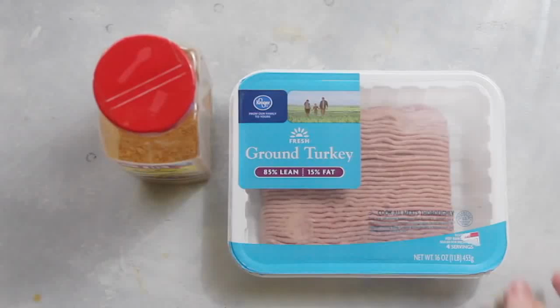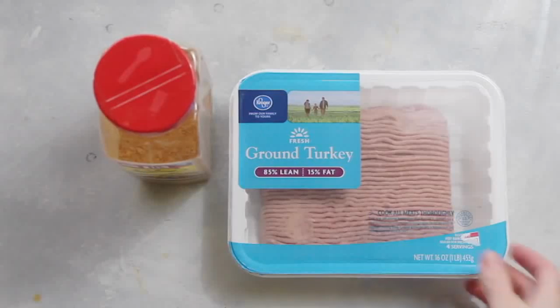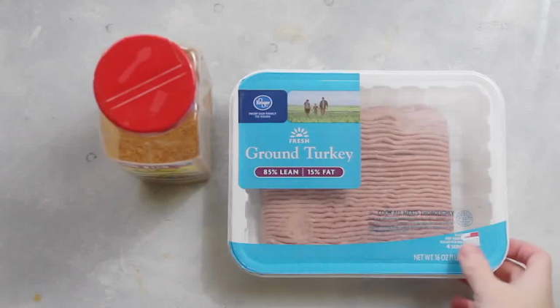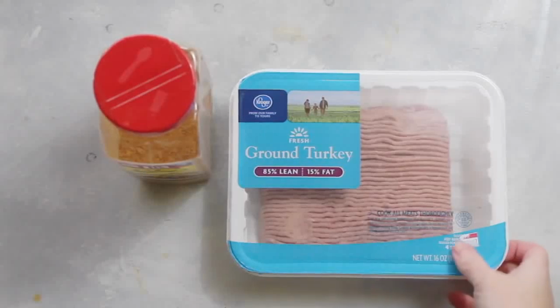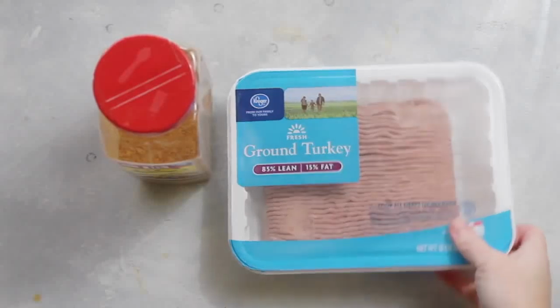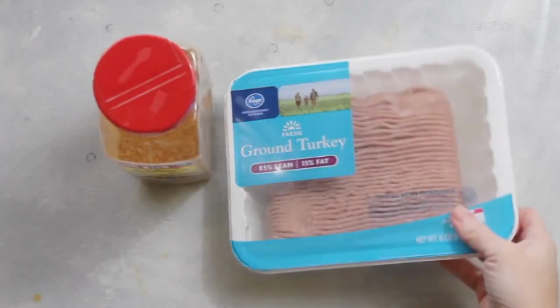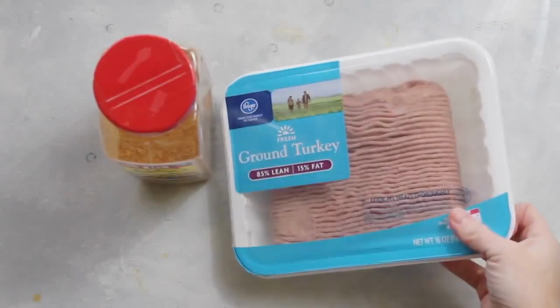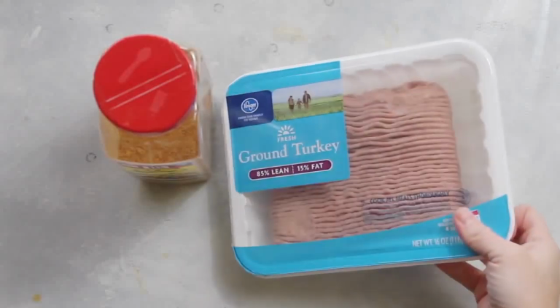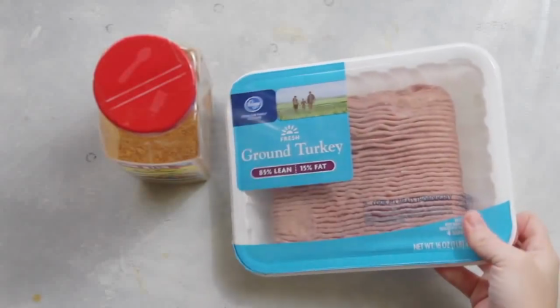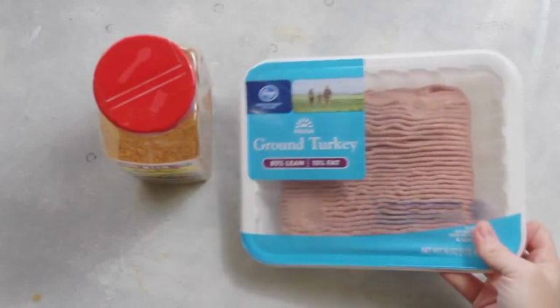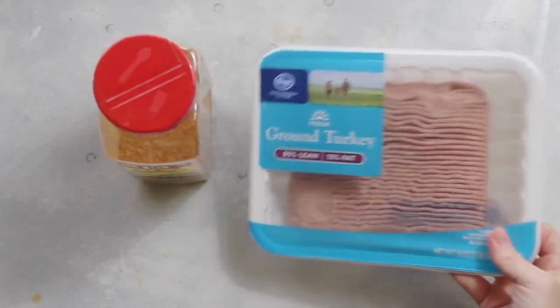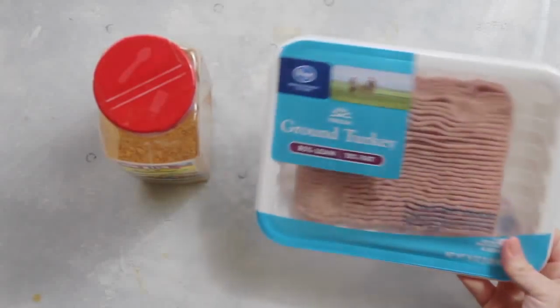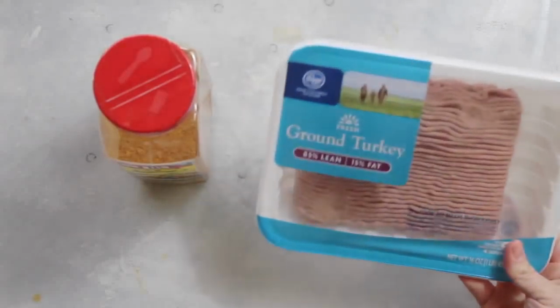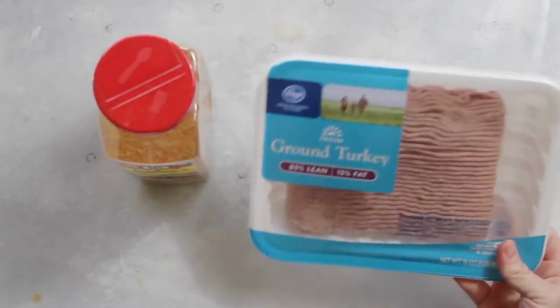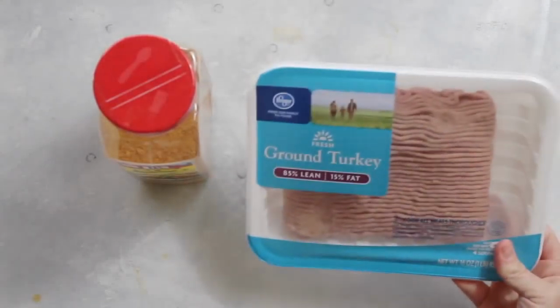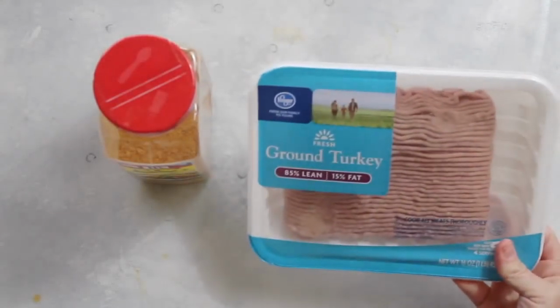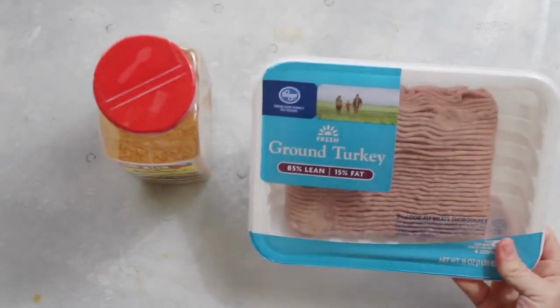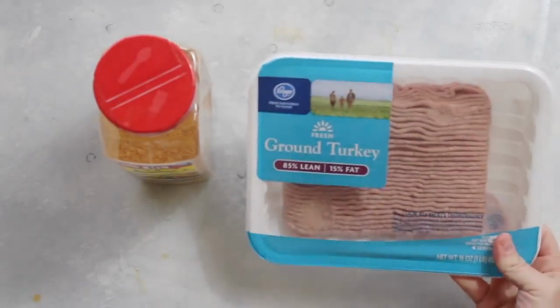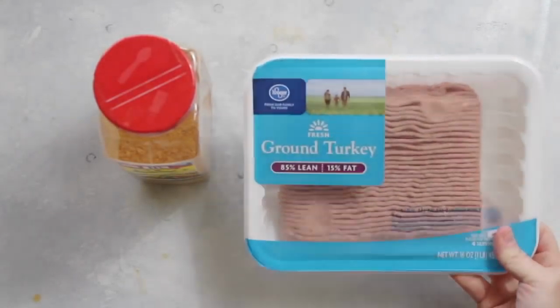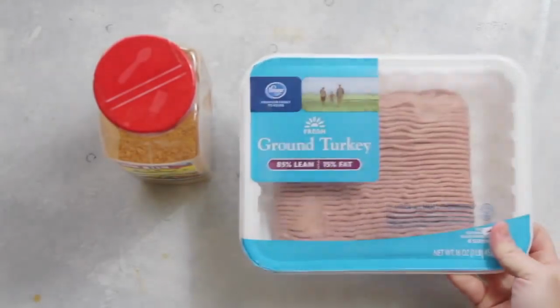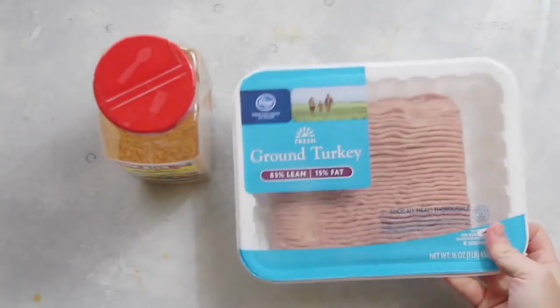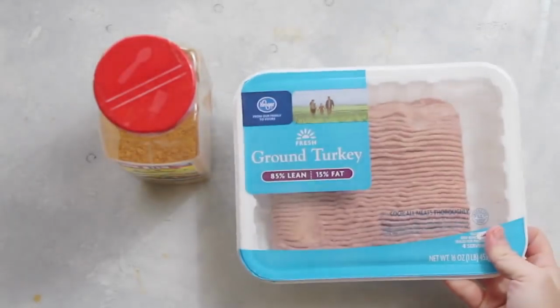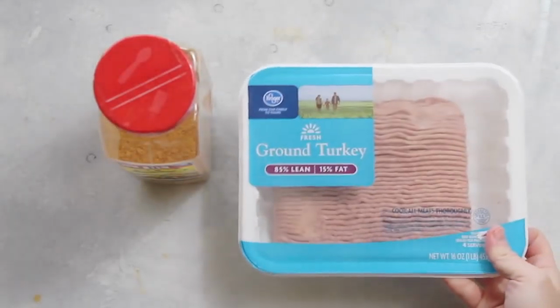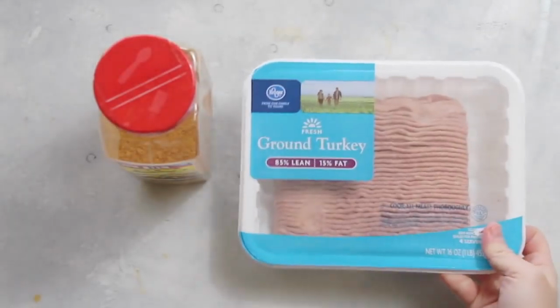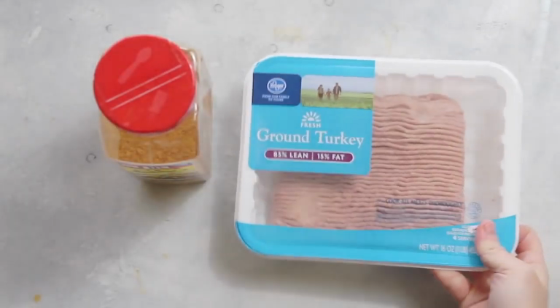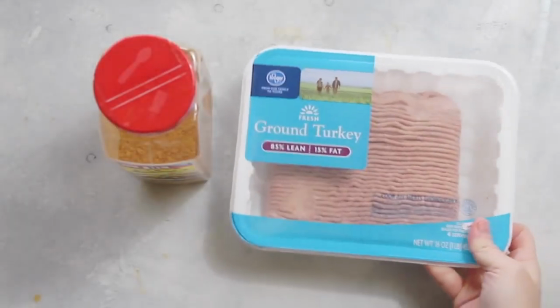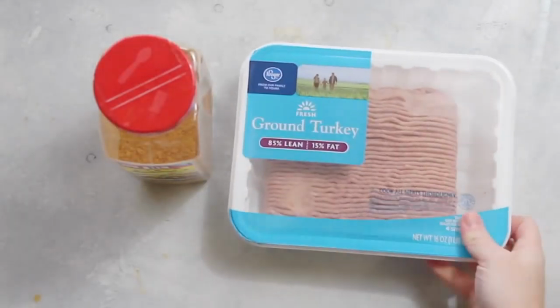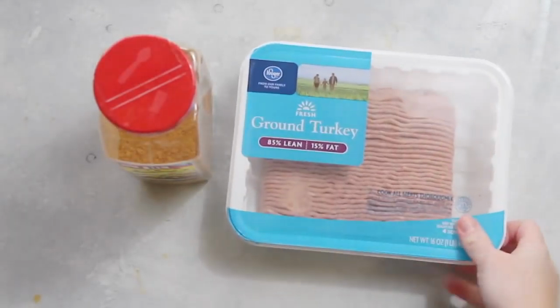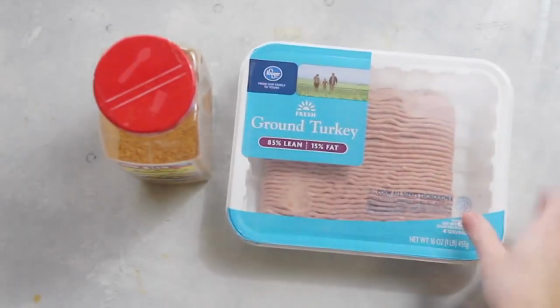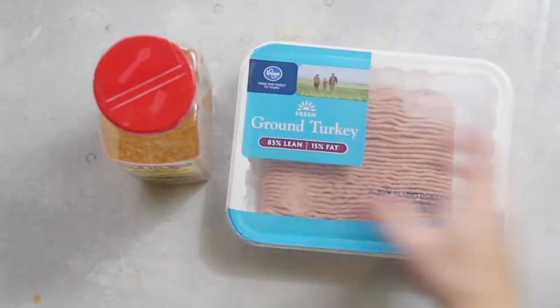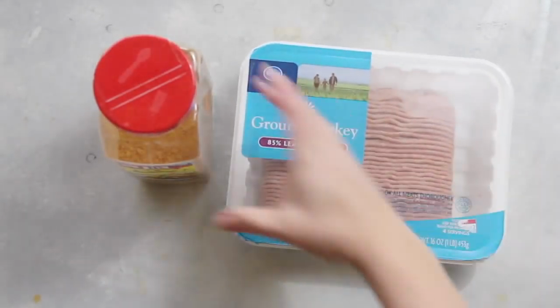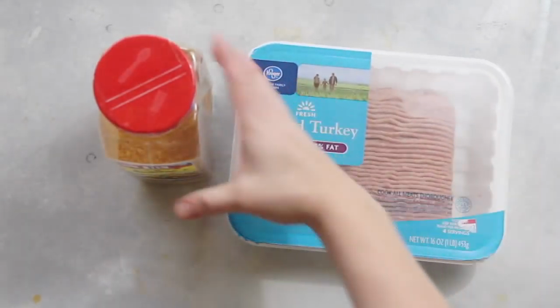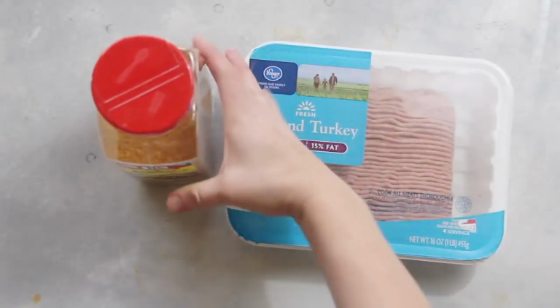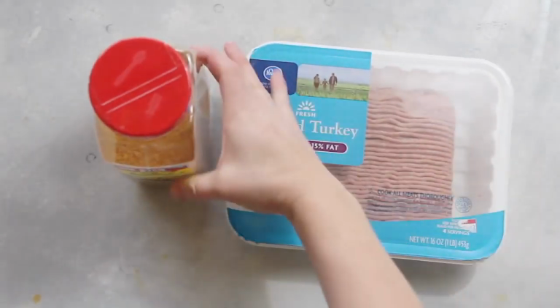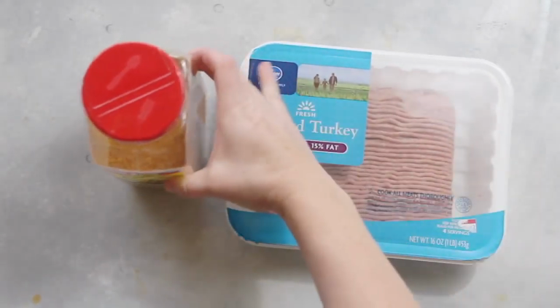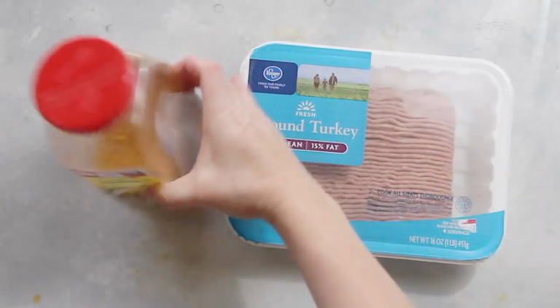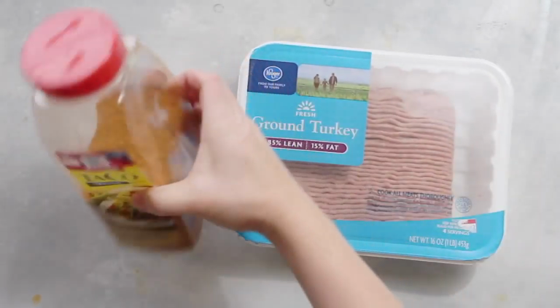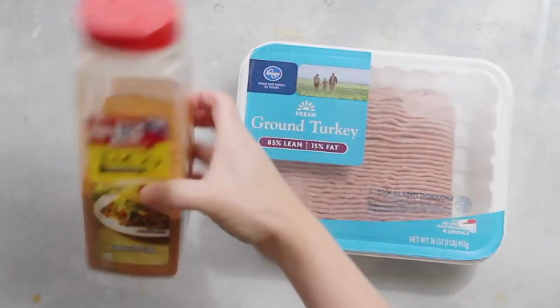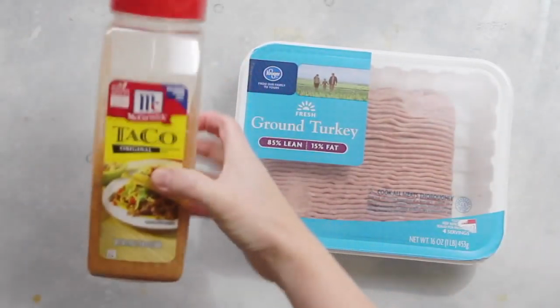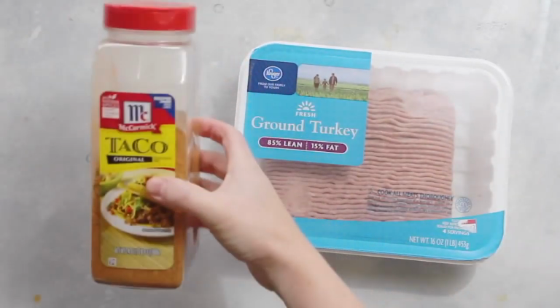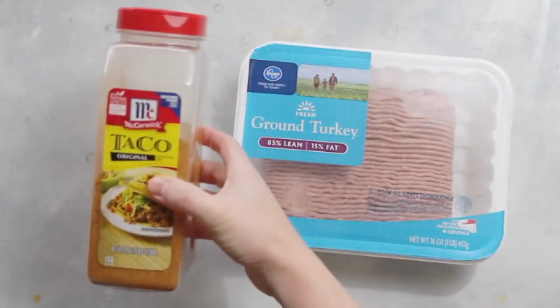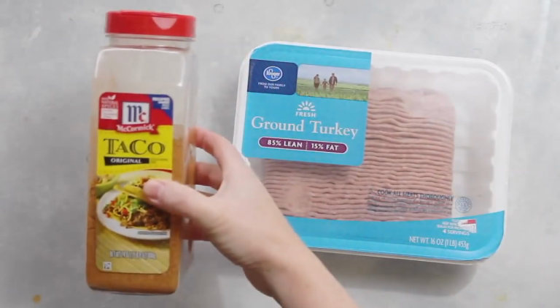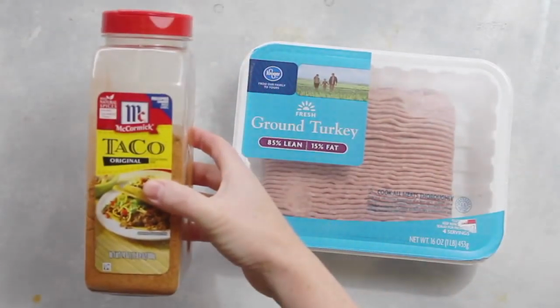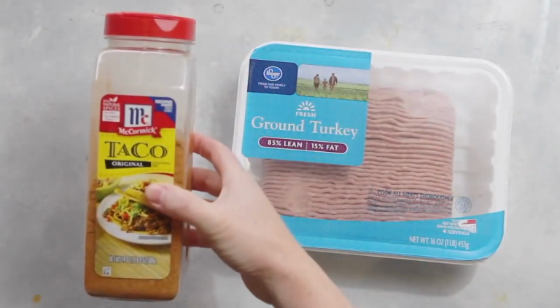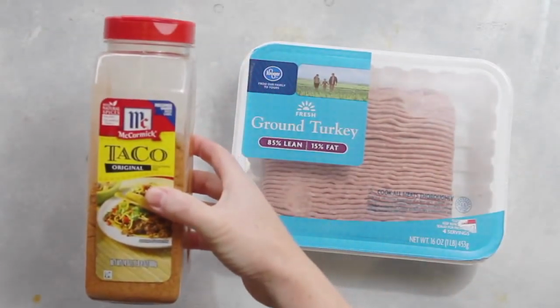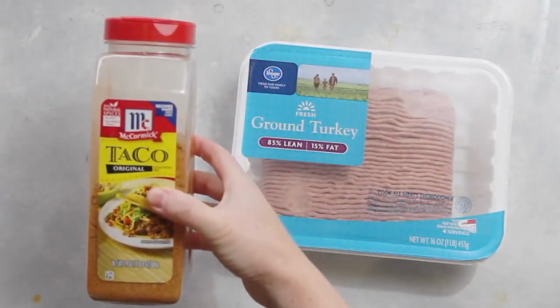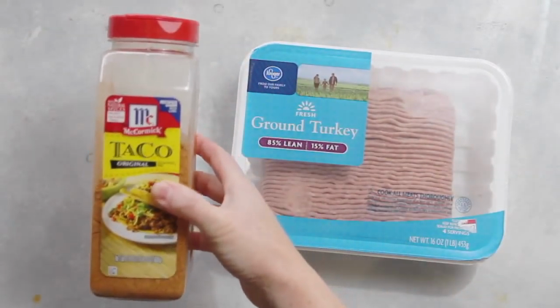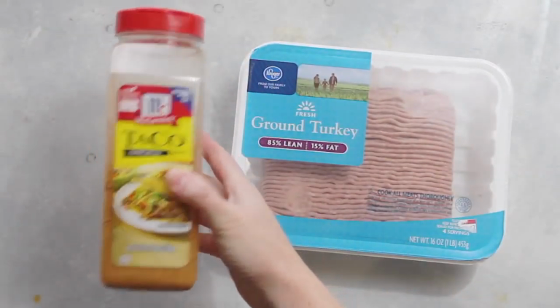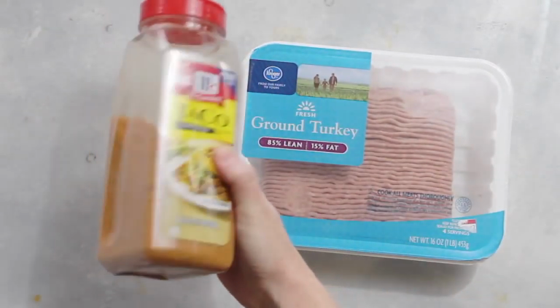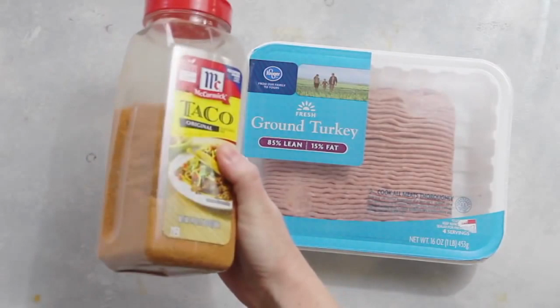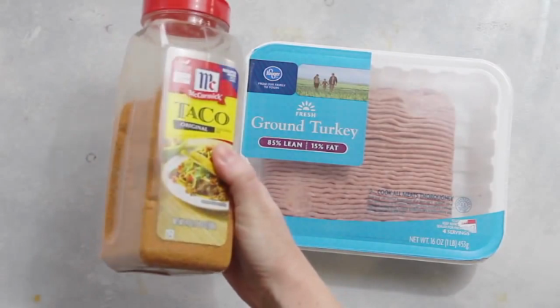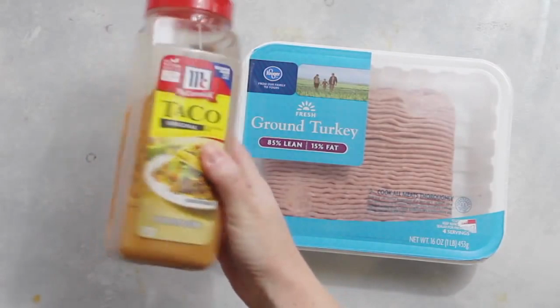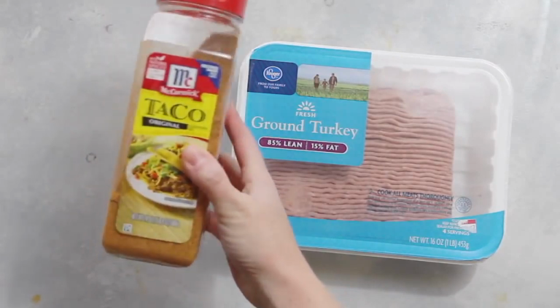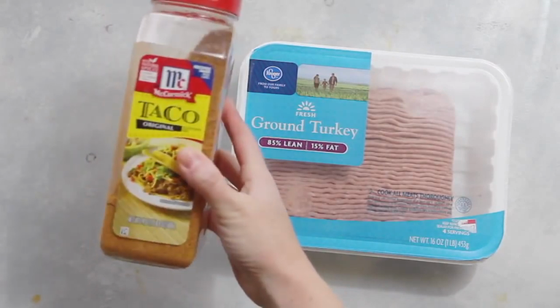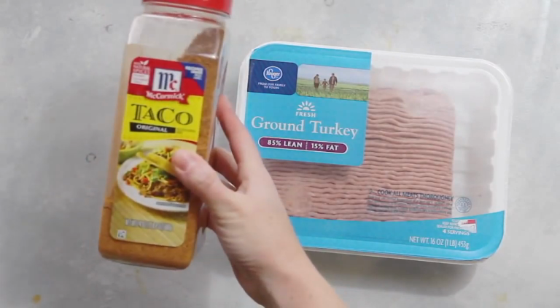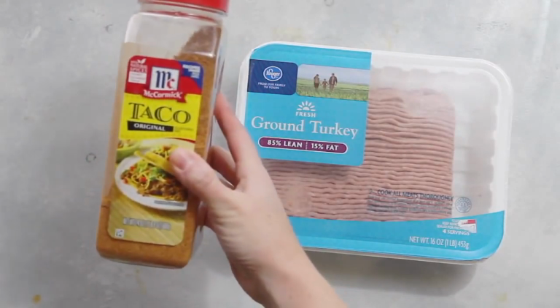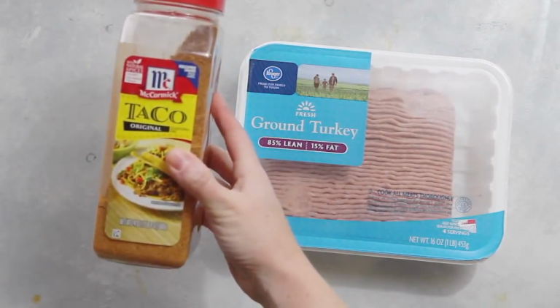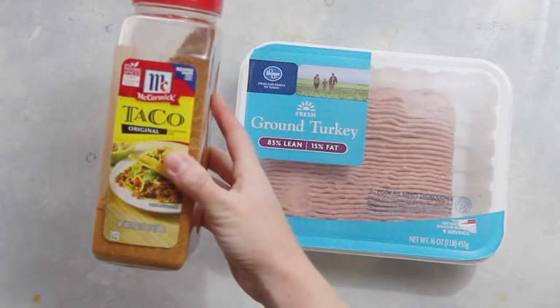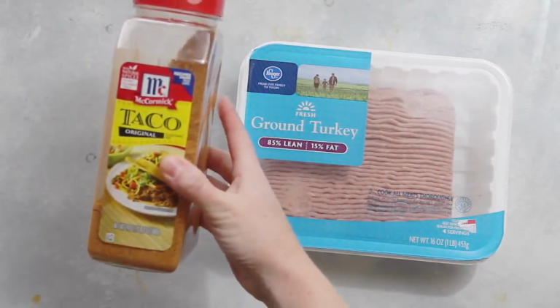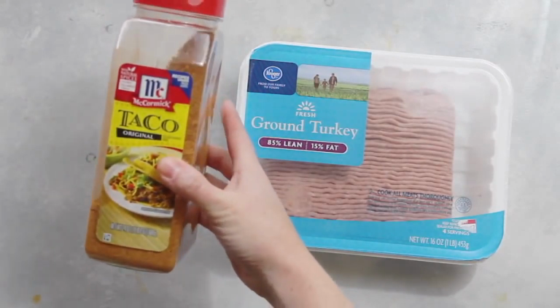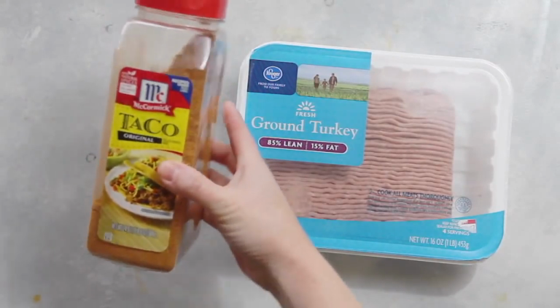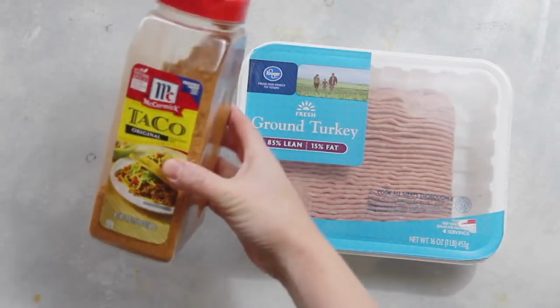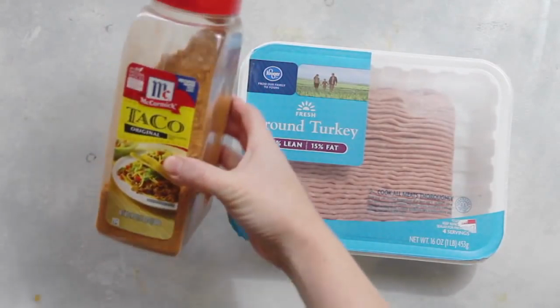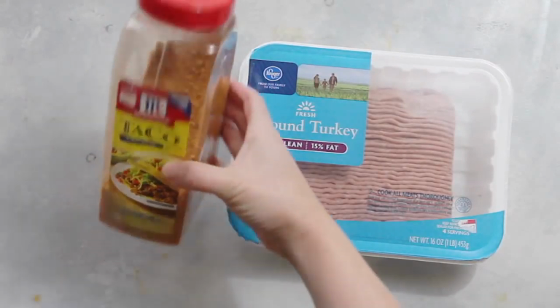I'm going to take one package of lean ground turkey and some taco seasoning and cook those together in a skillet.